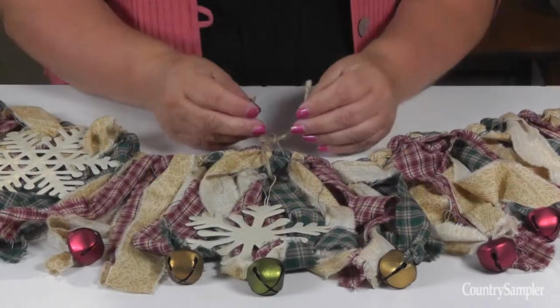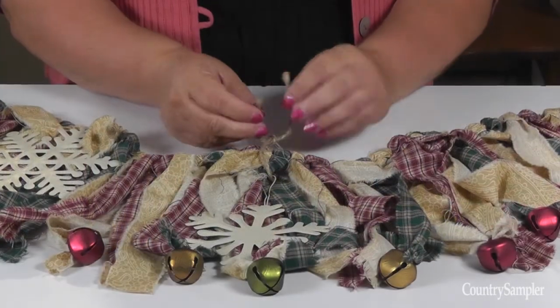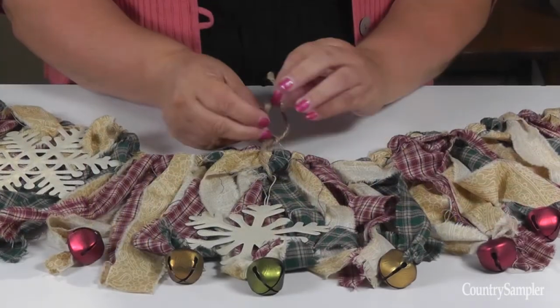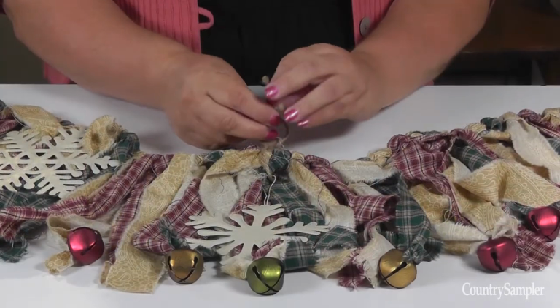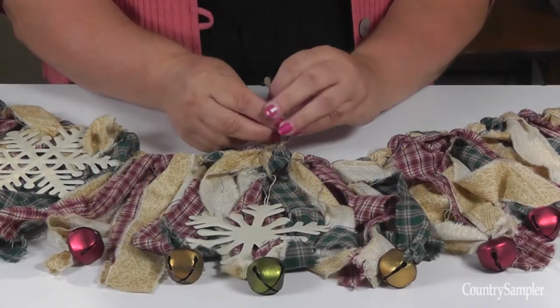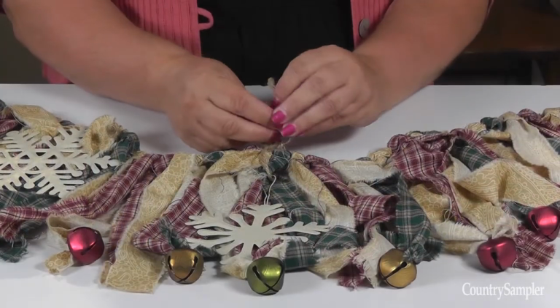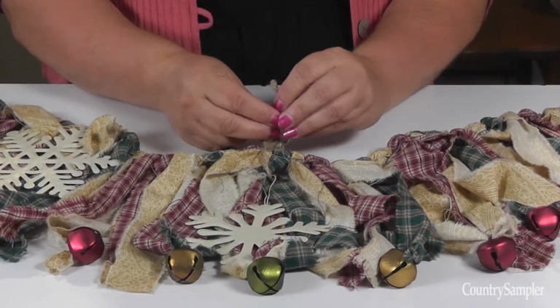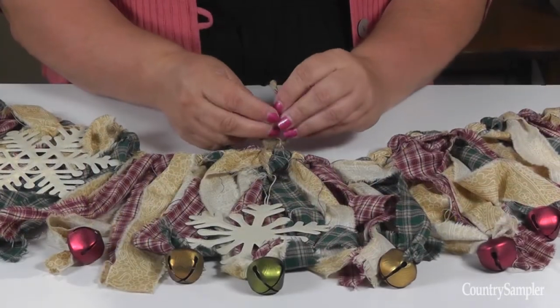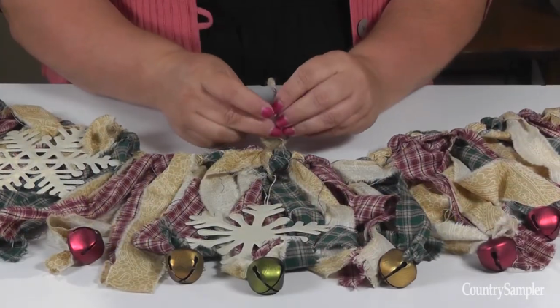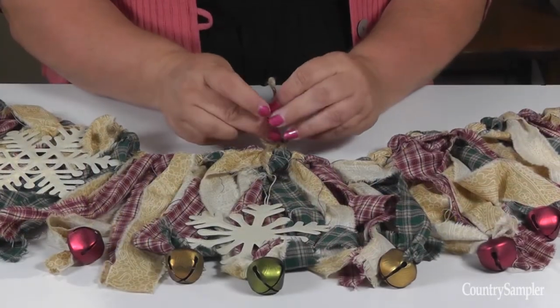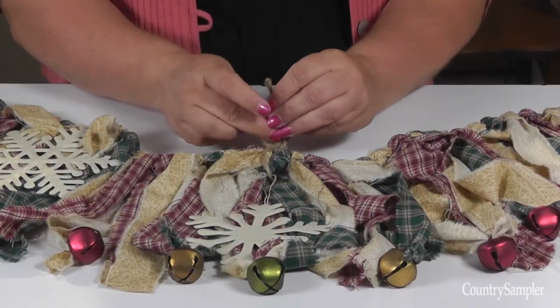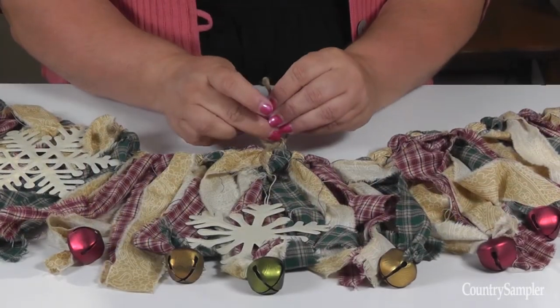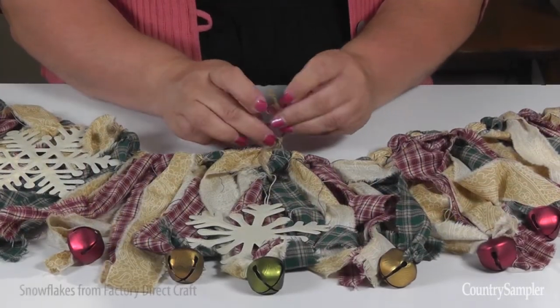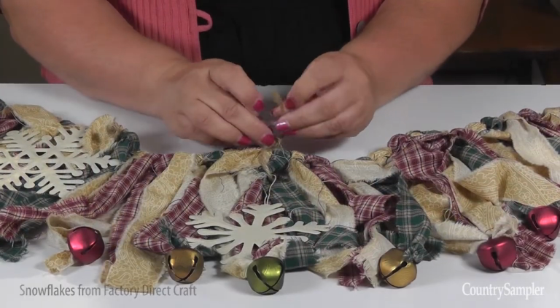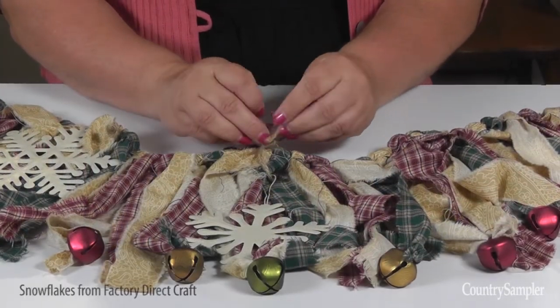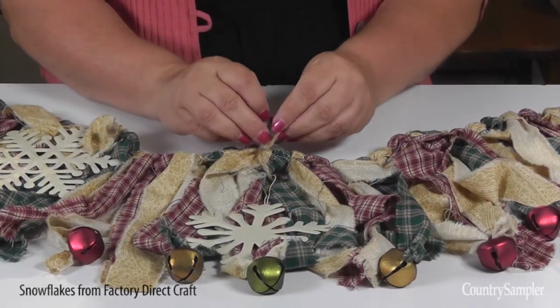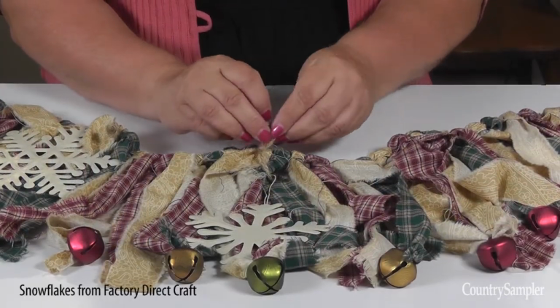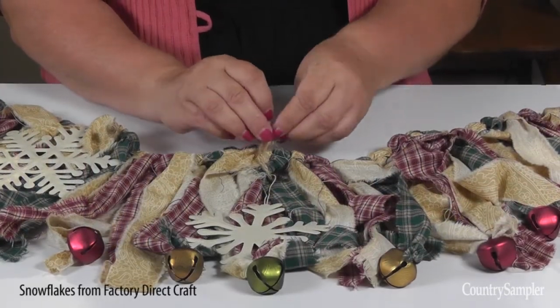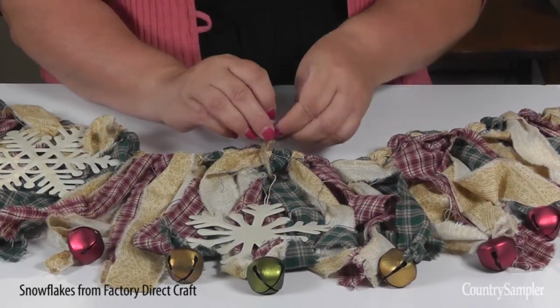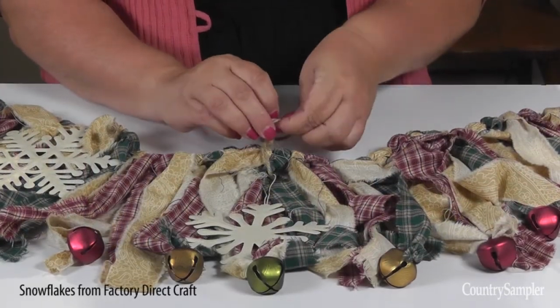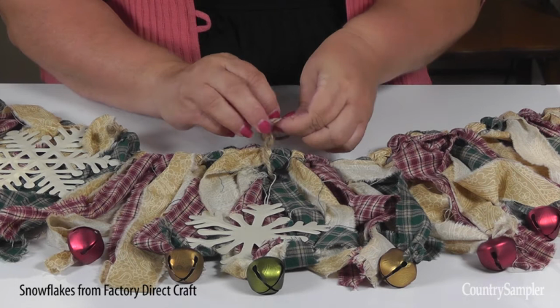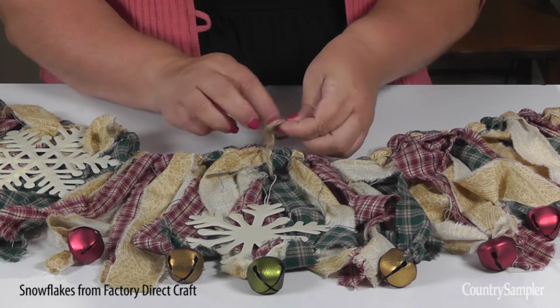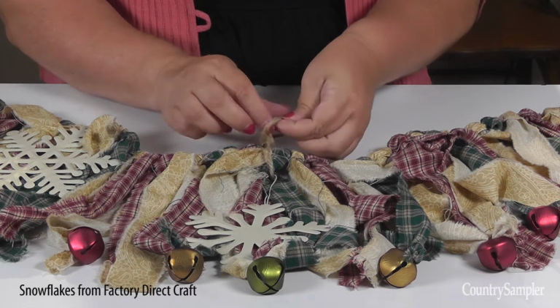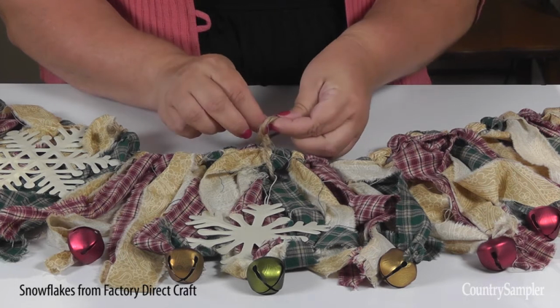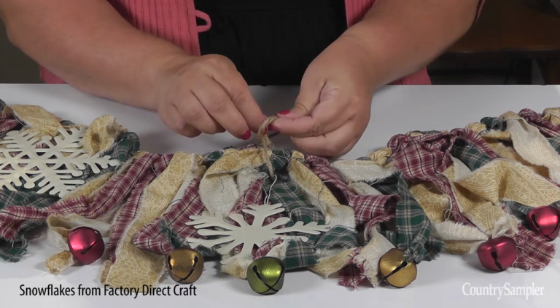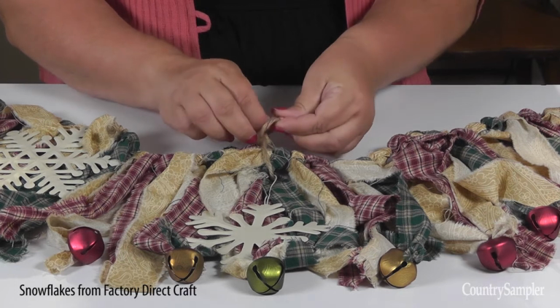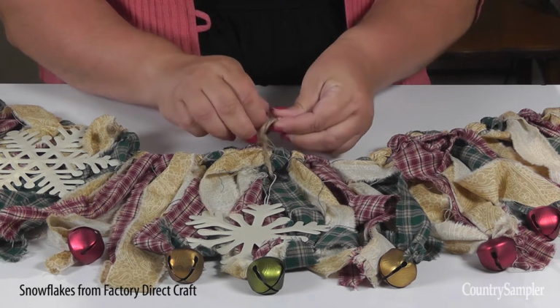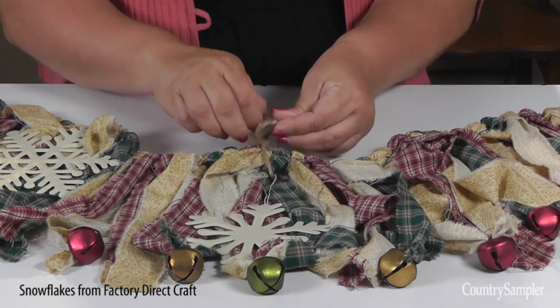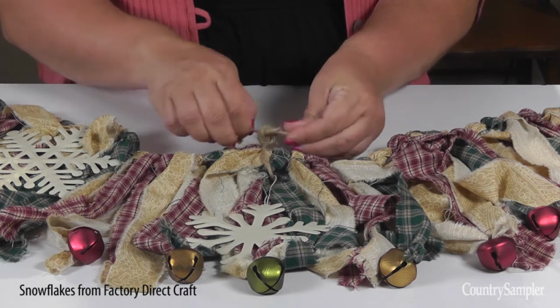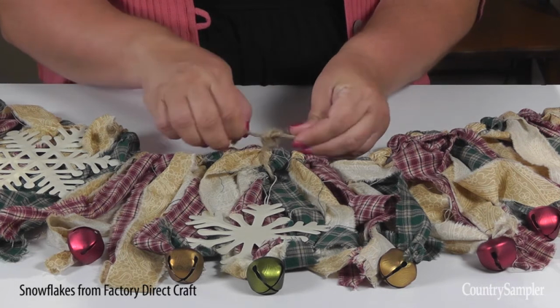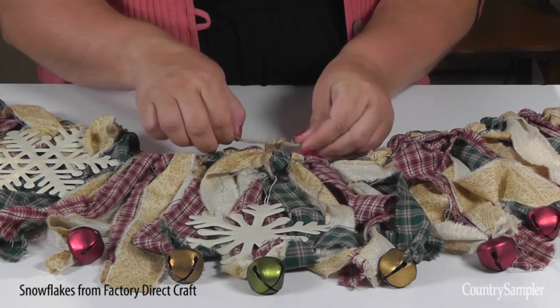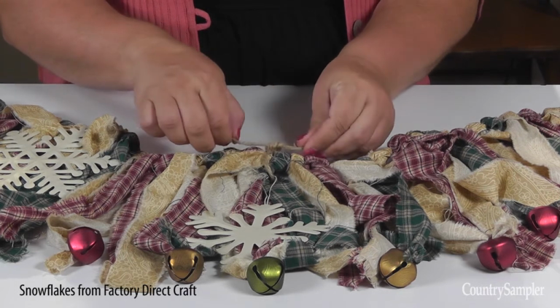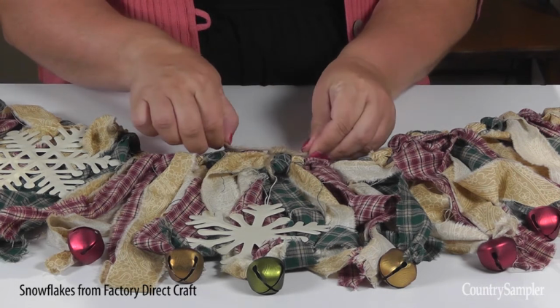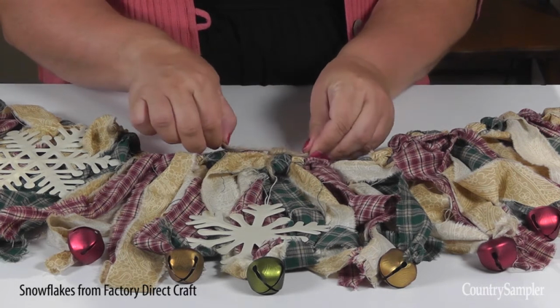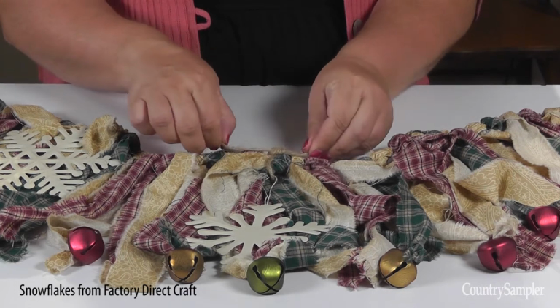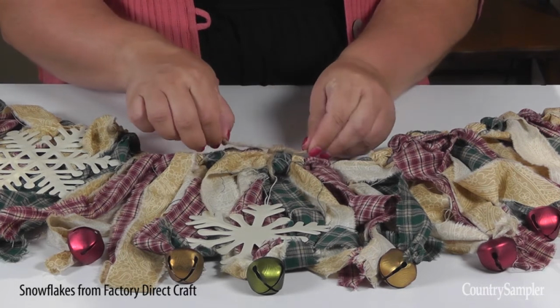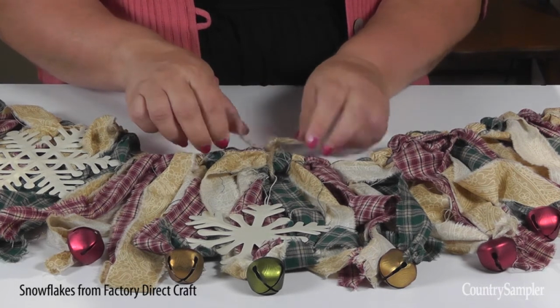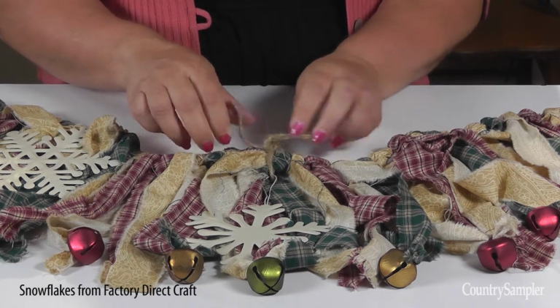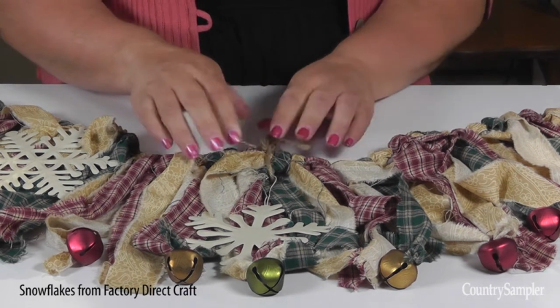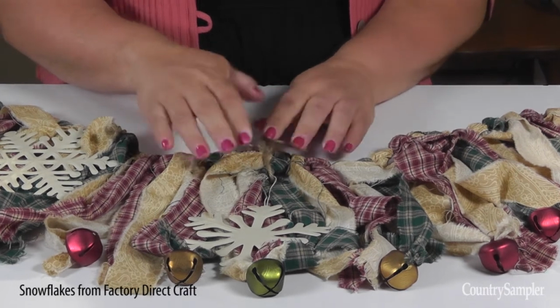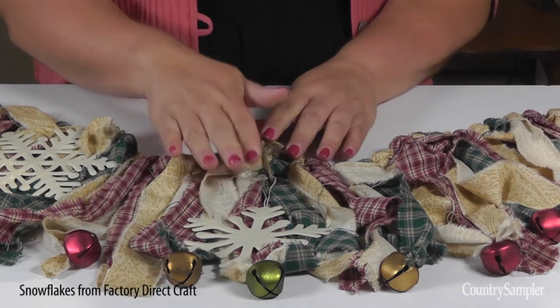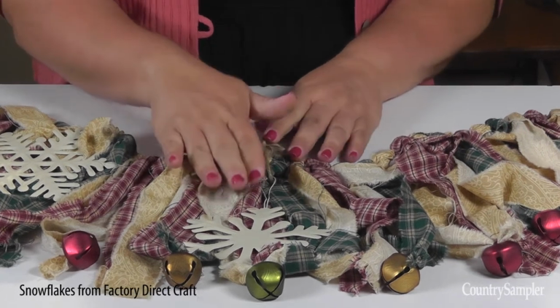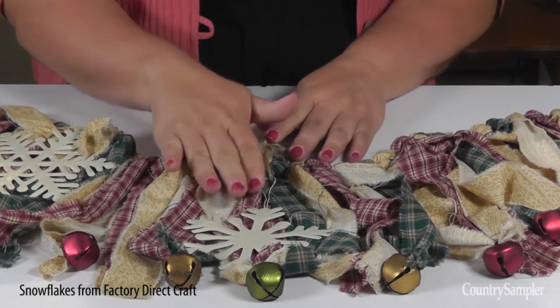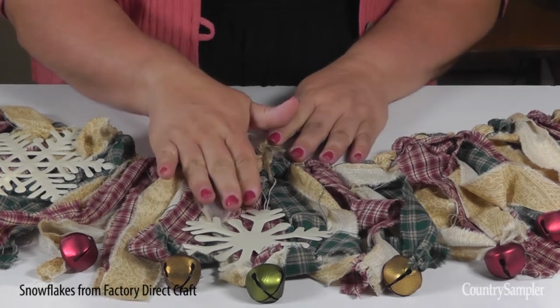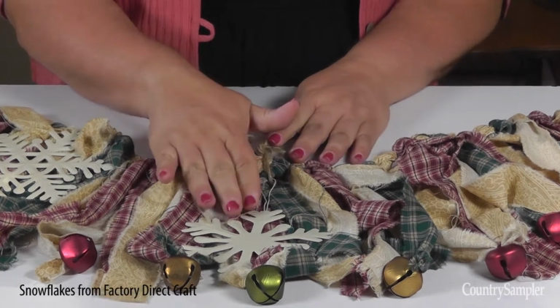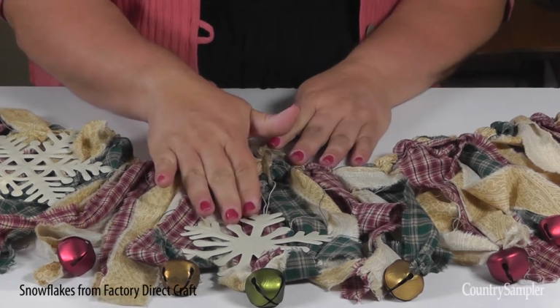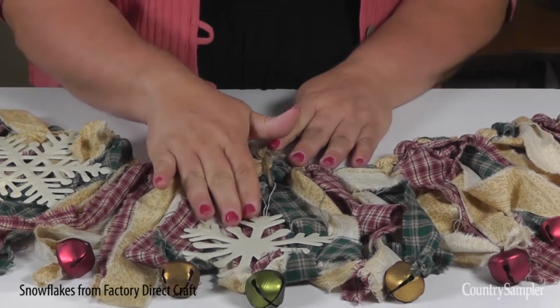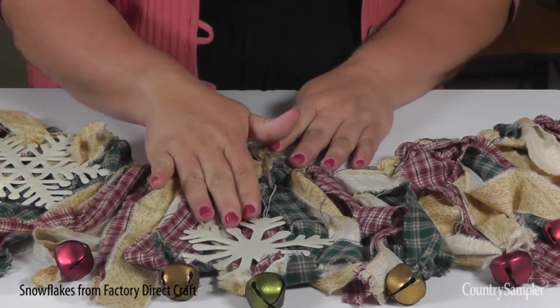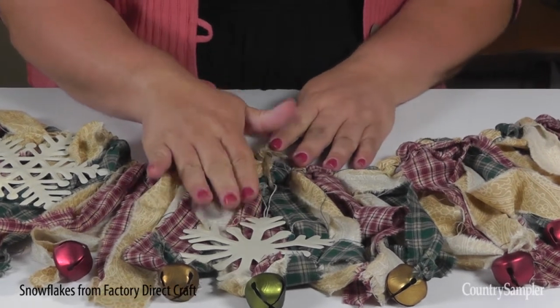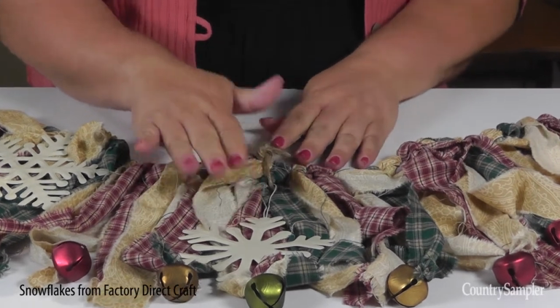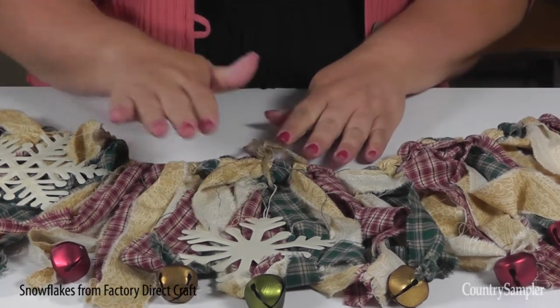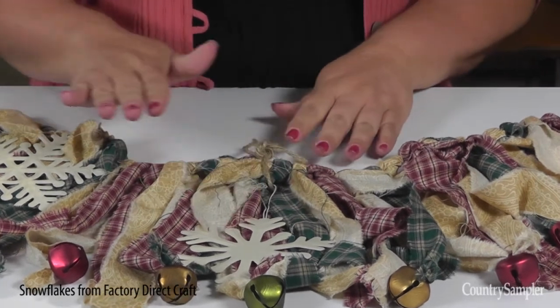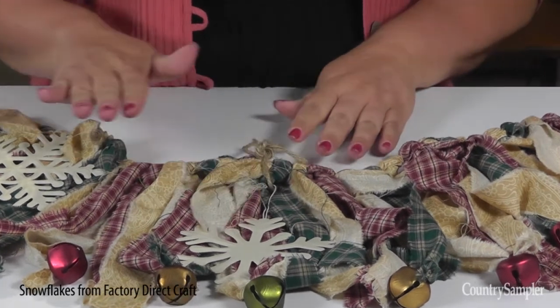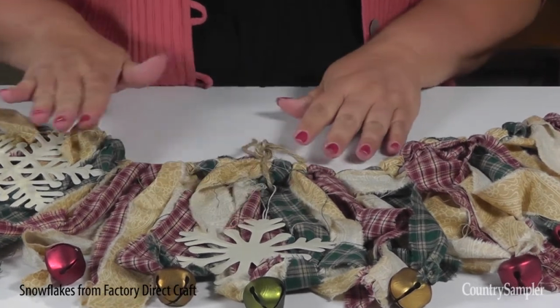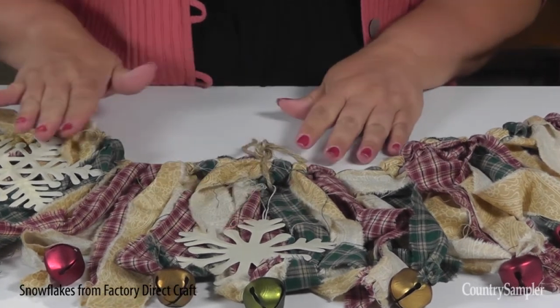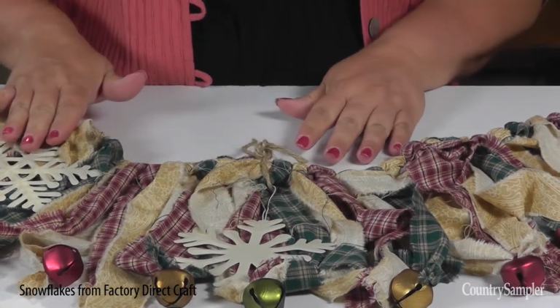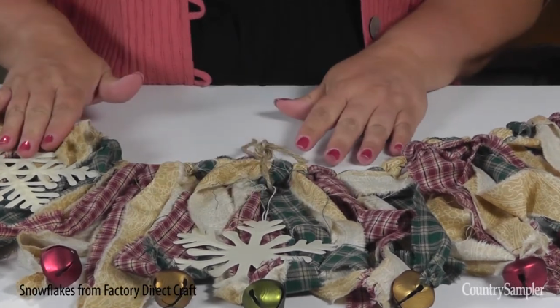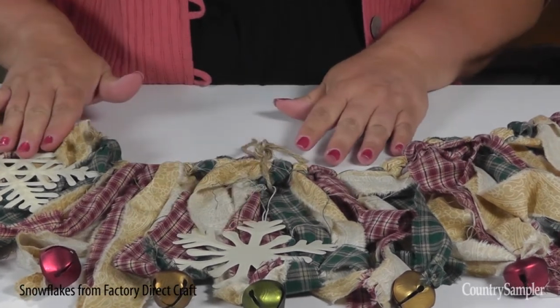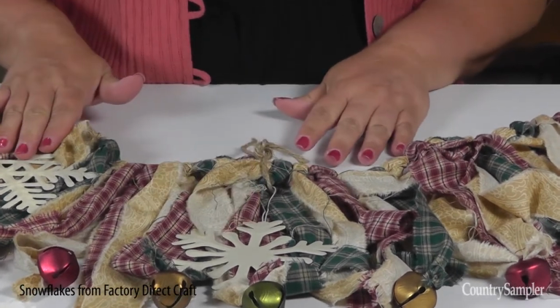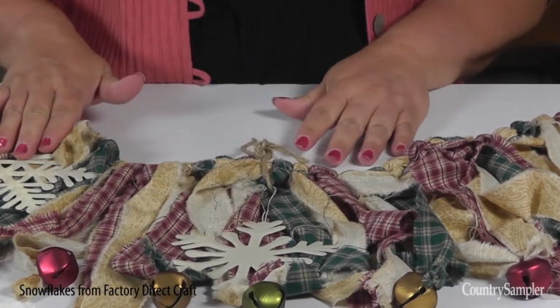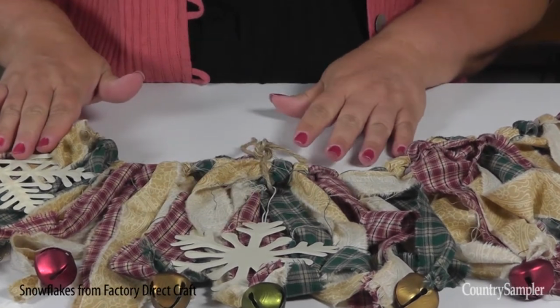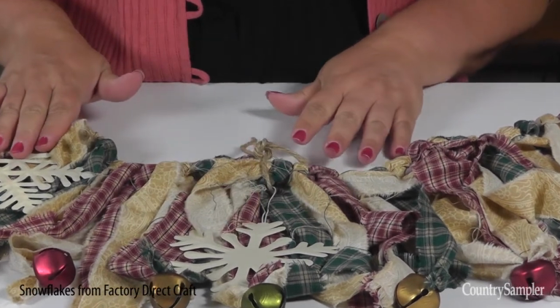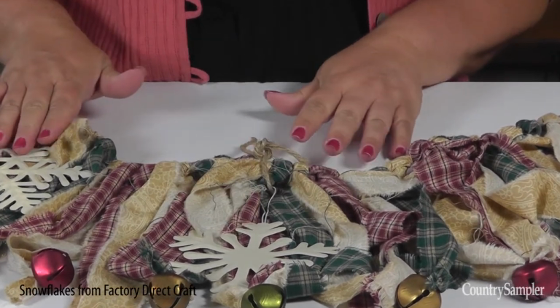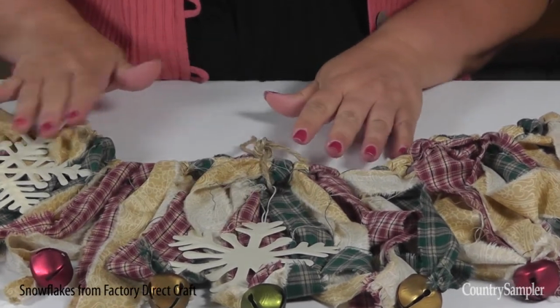Finally, tie on the white snowflakes. Be sure to tie them at different lengths for maximum visual interest.